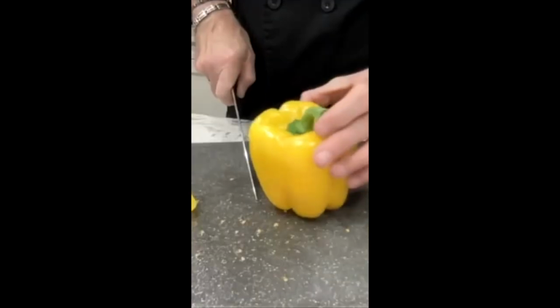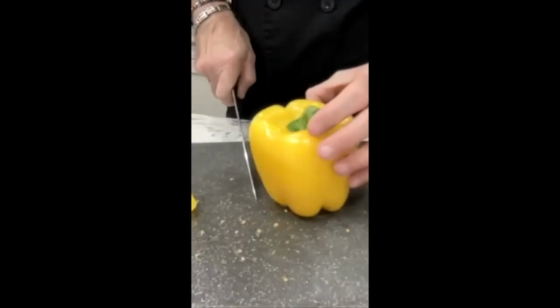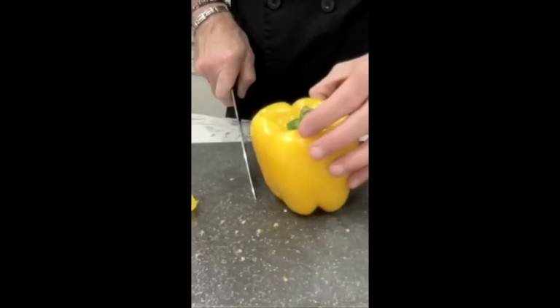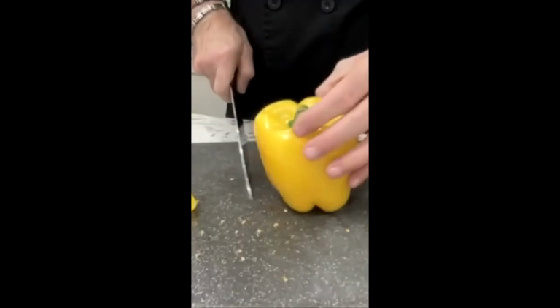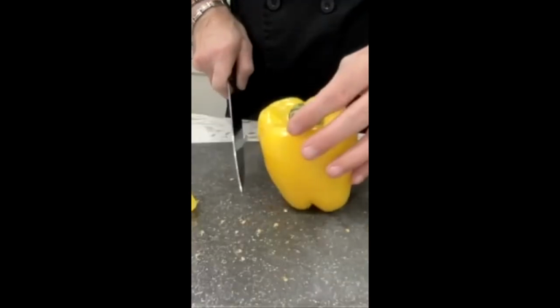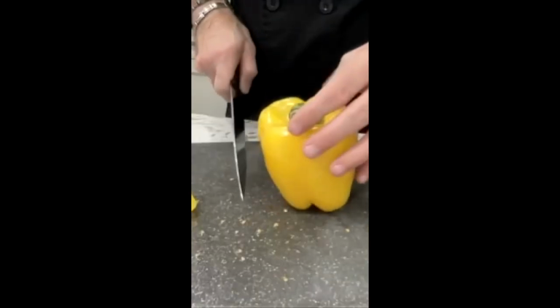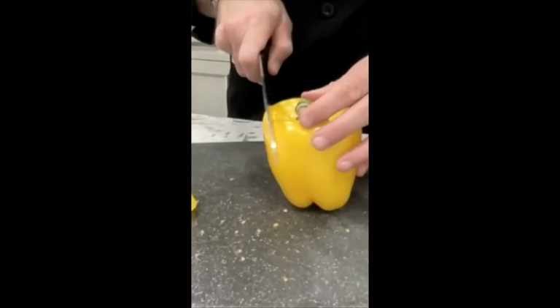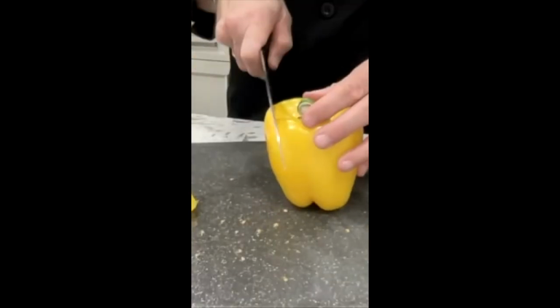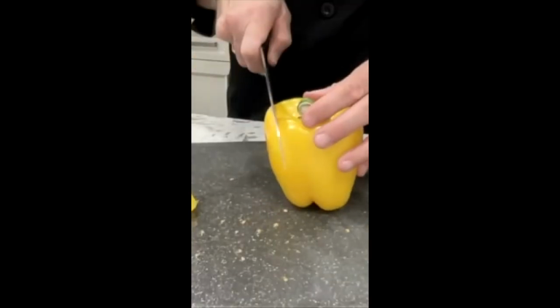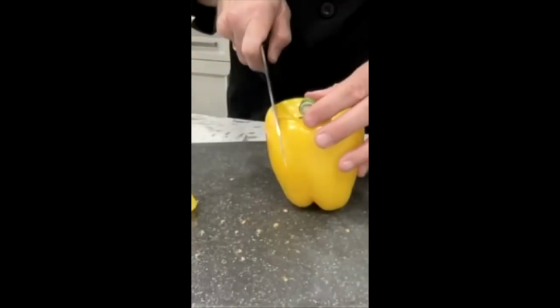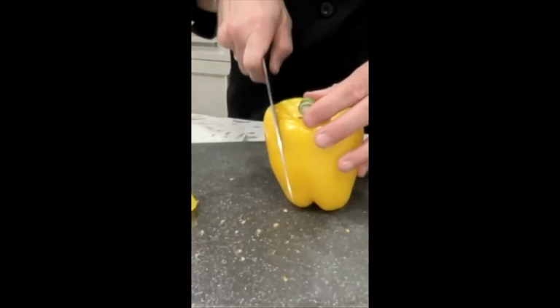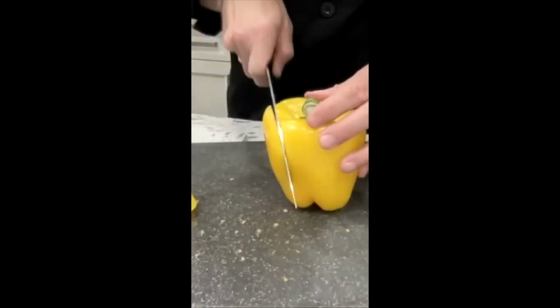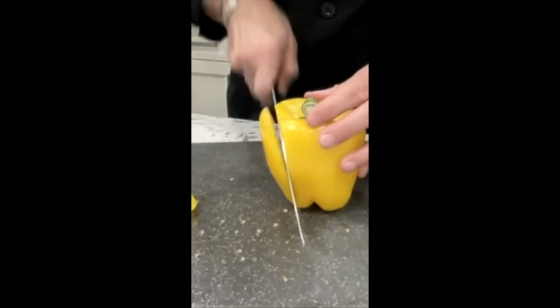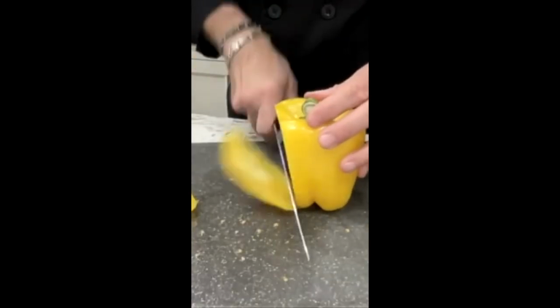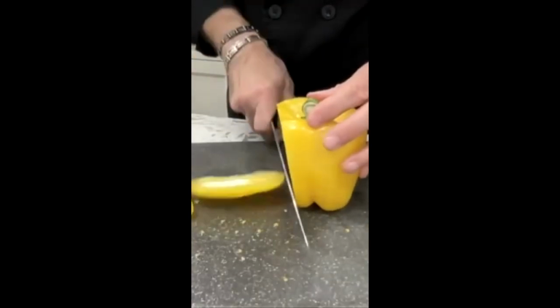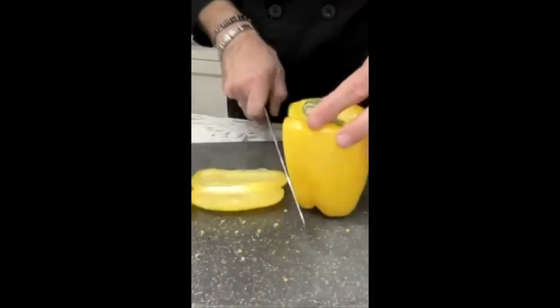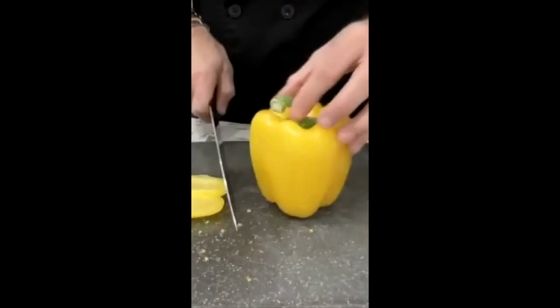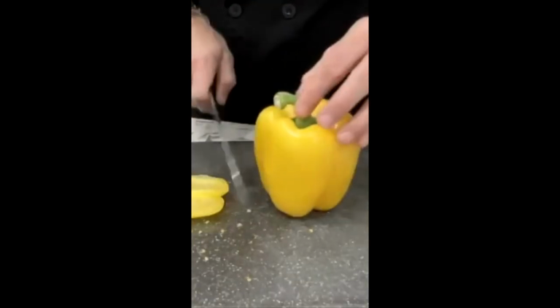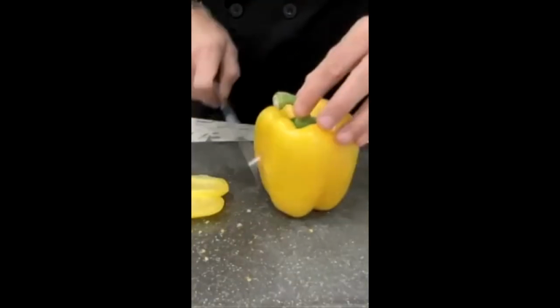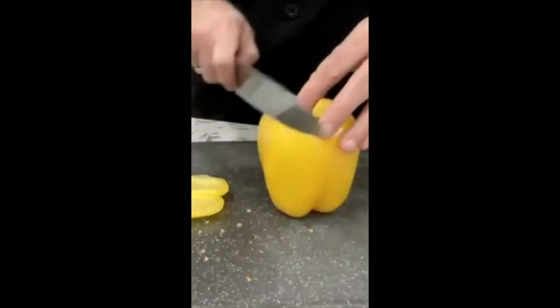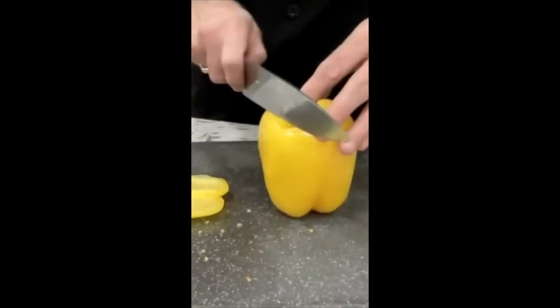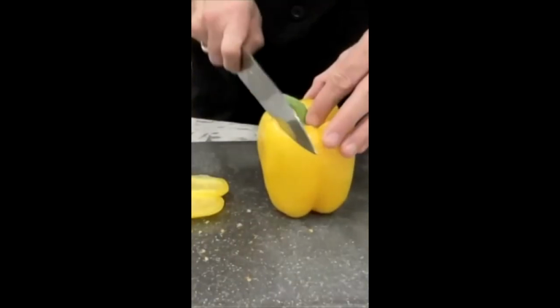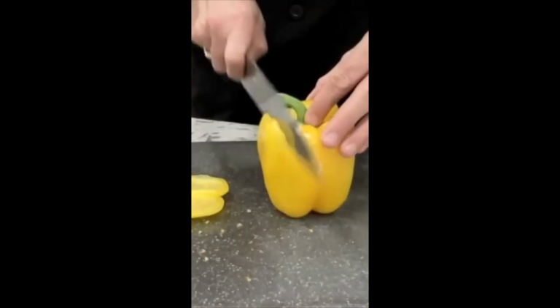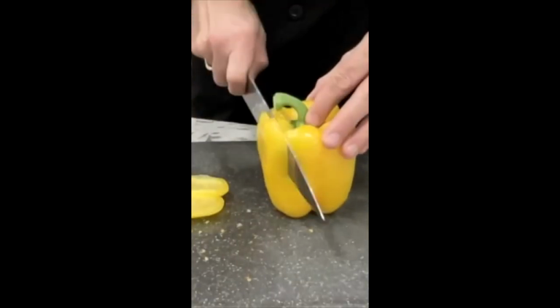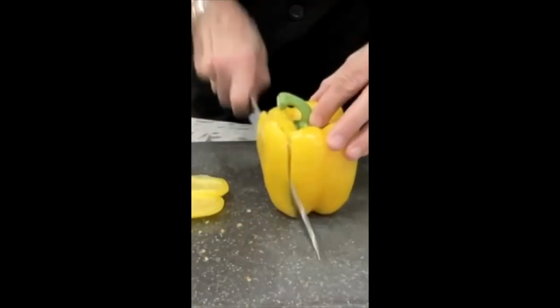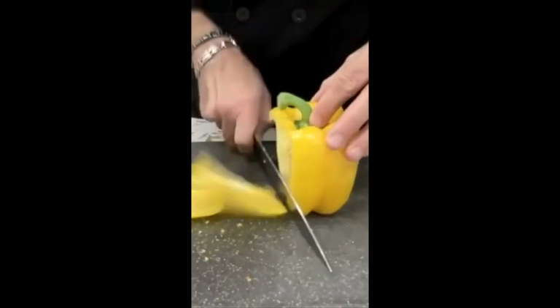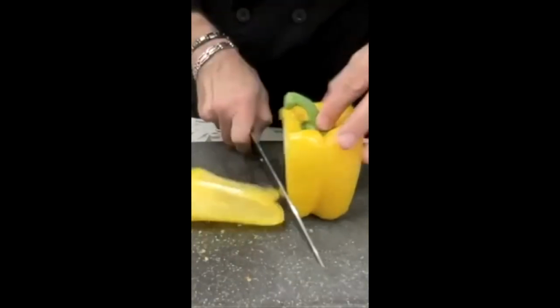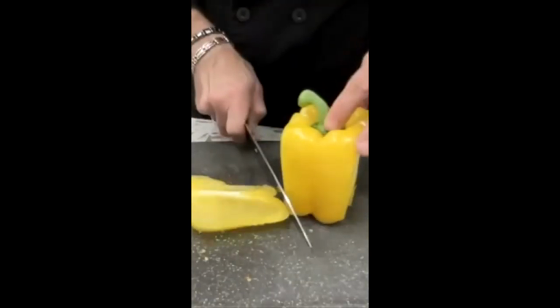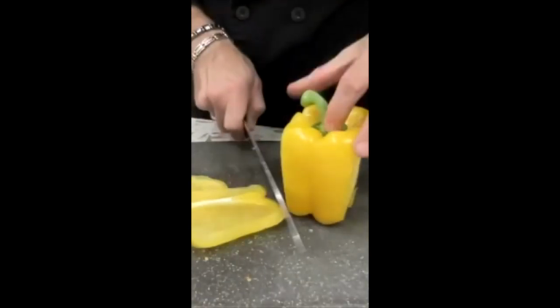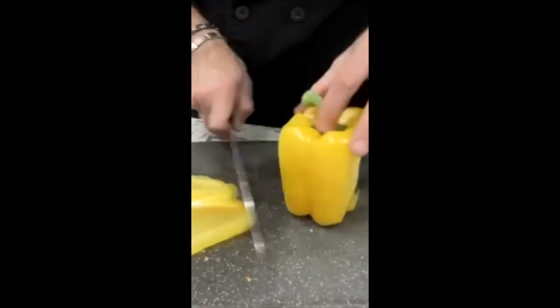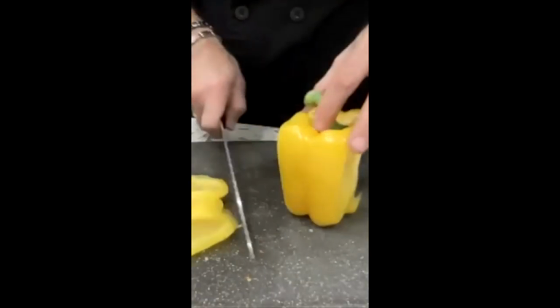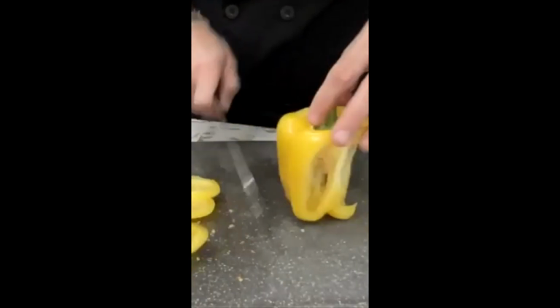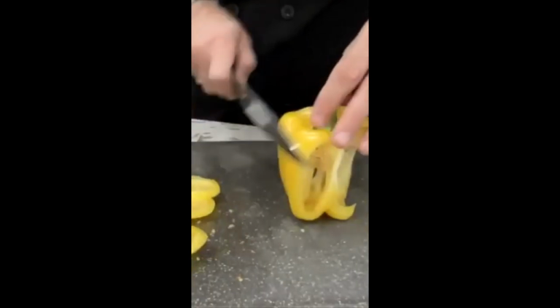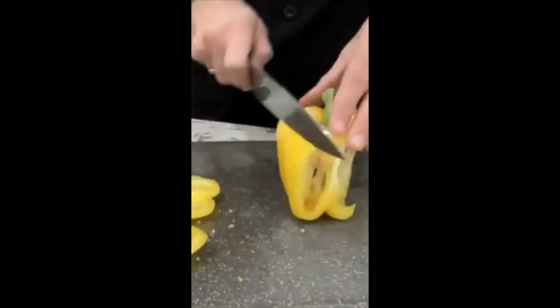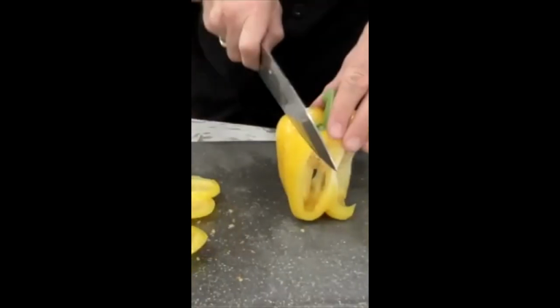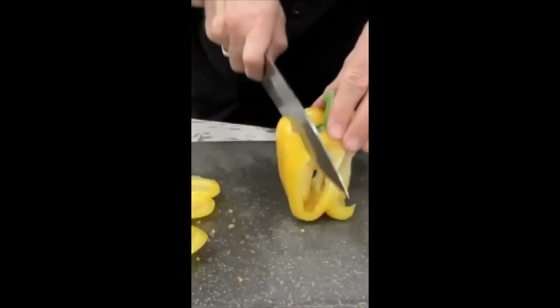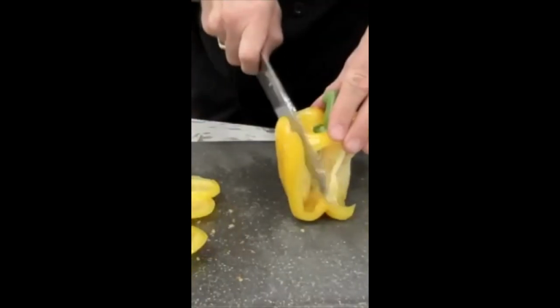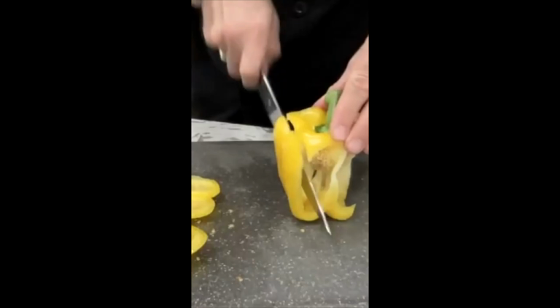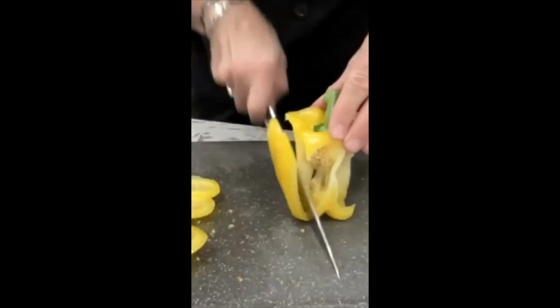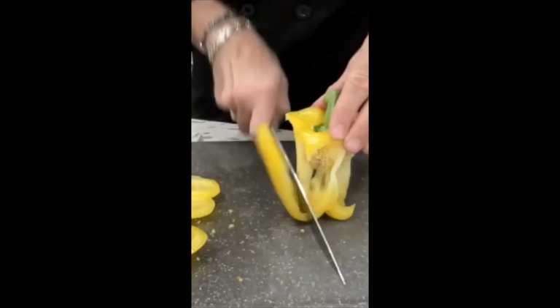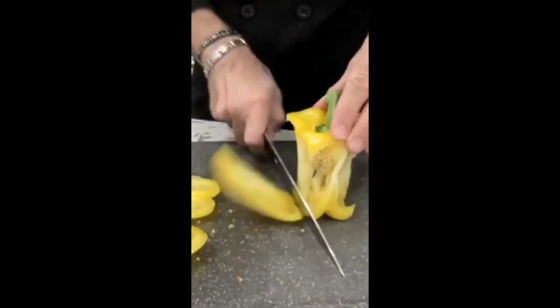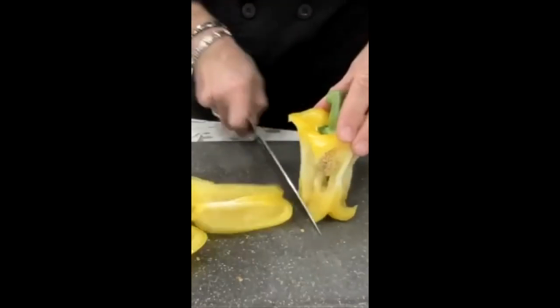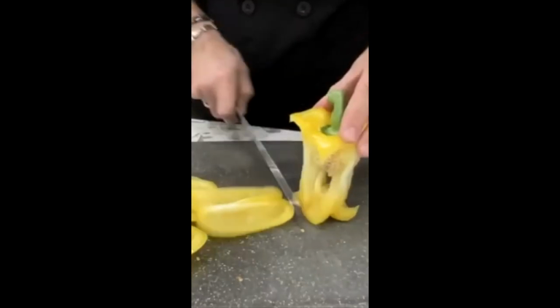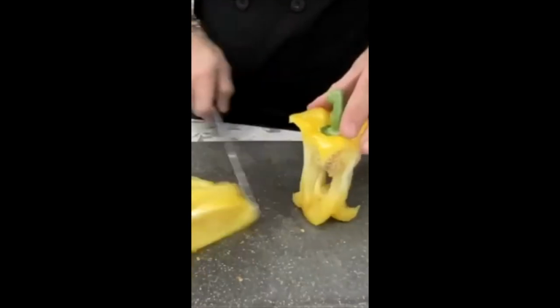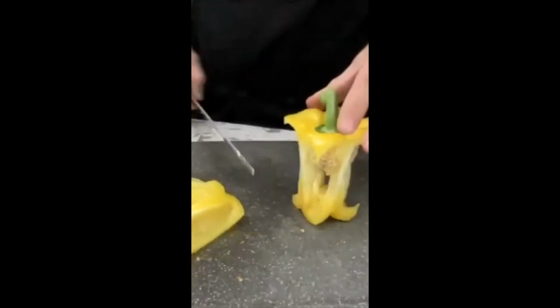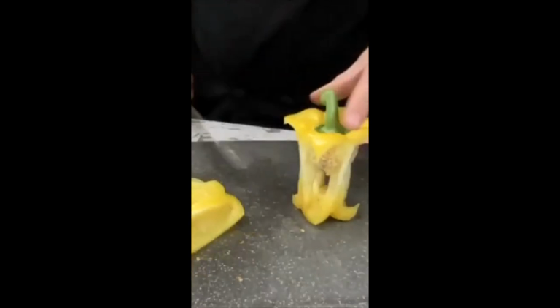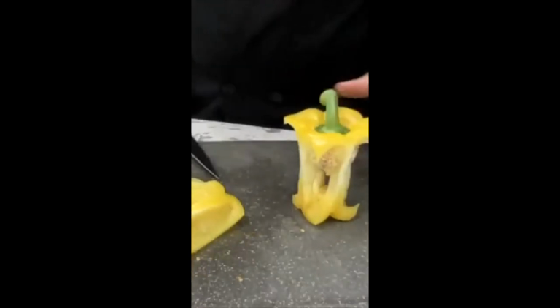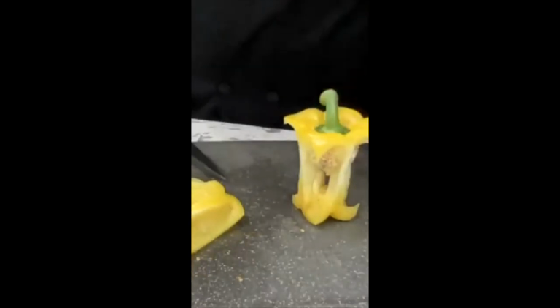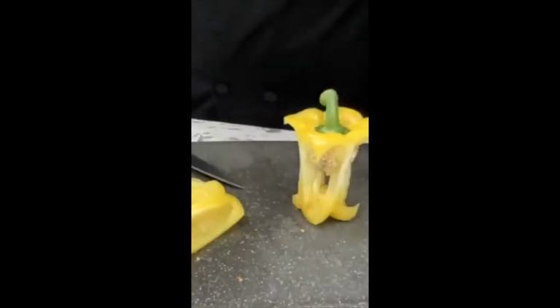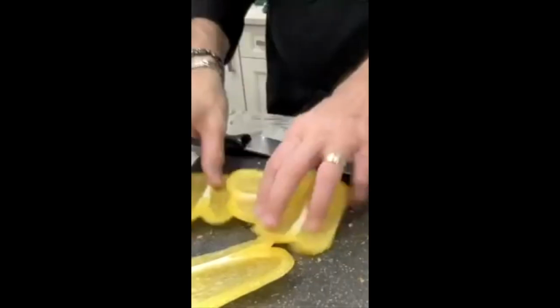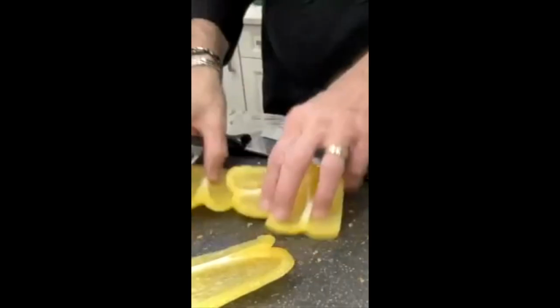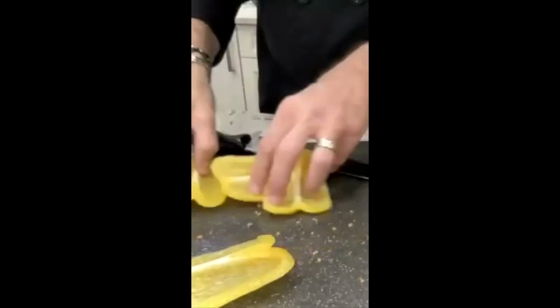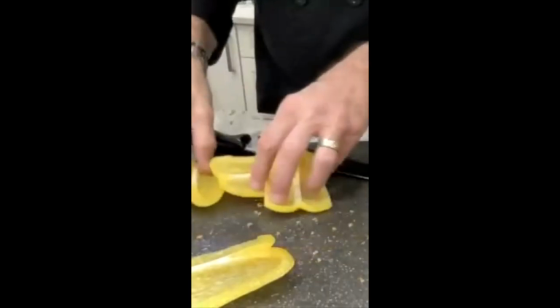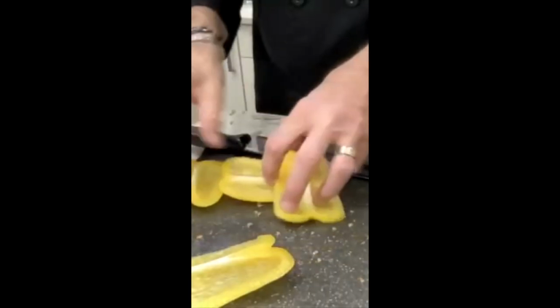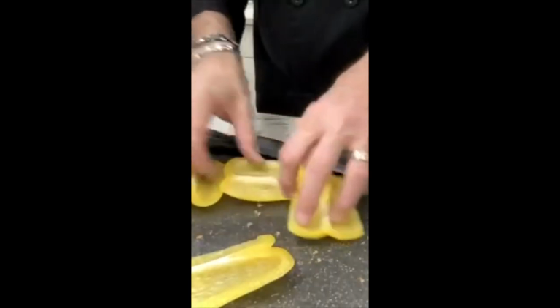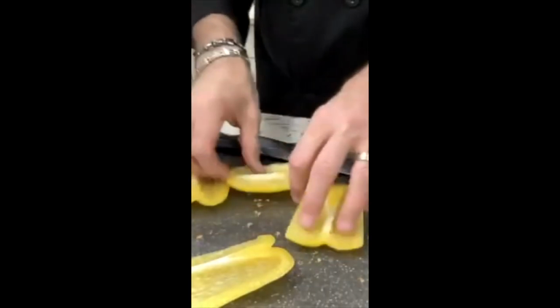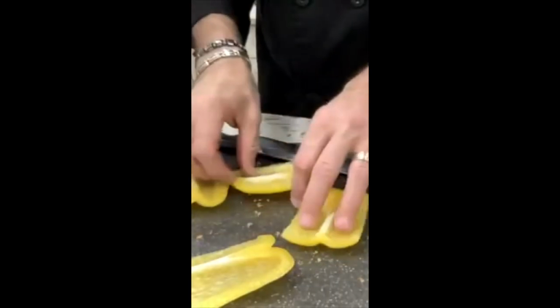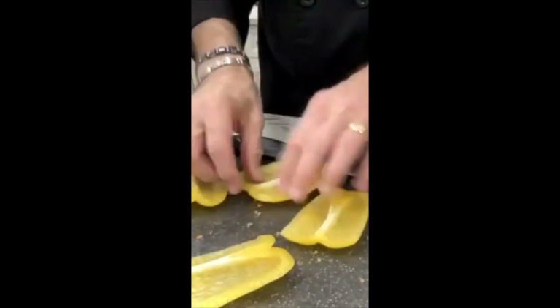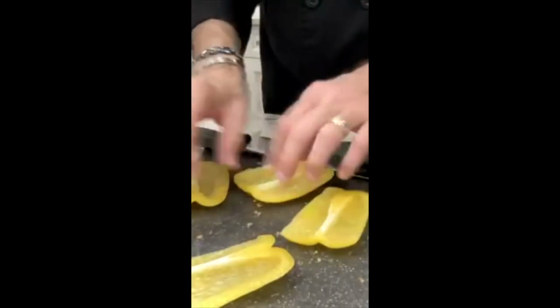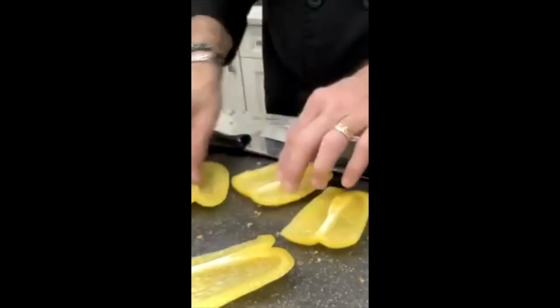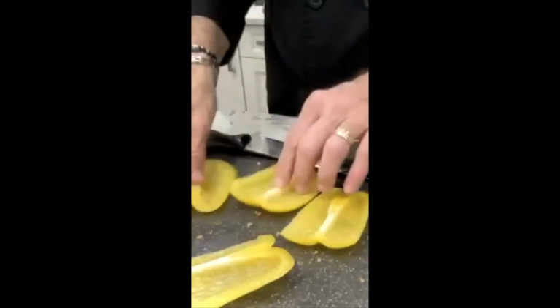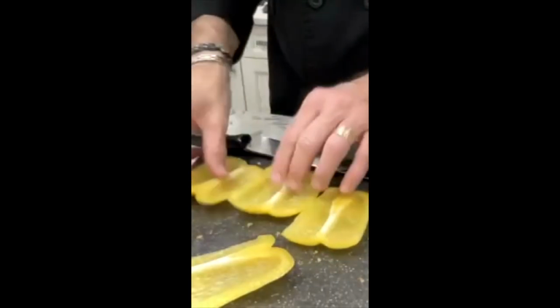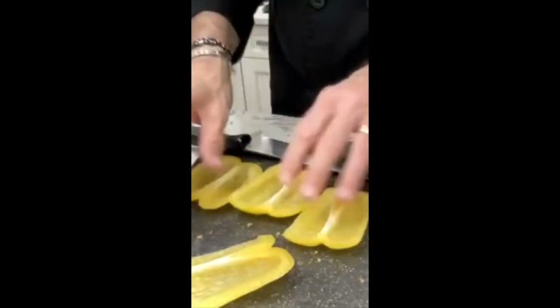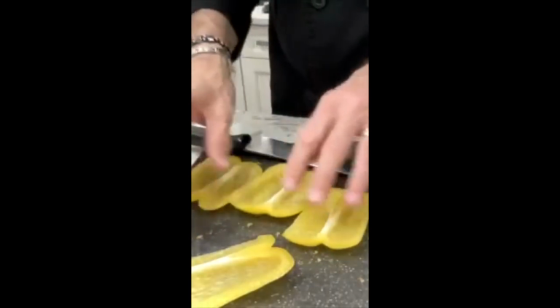Turn it, cut the second side off, the third side off, and the fourth side of the cube off. Now you don't have any of those curves to worry about.